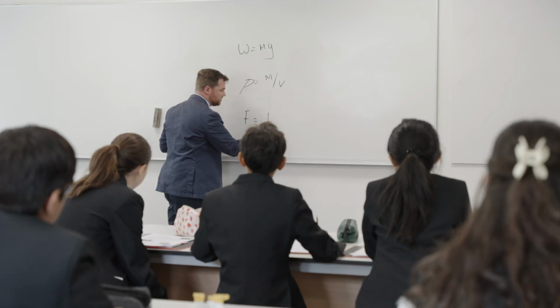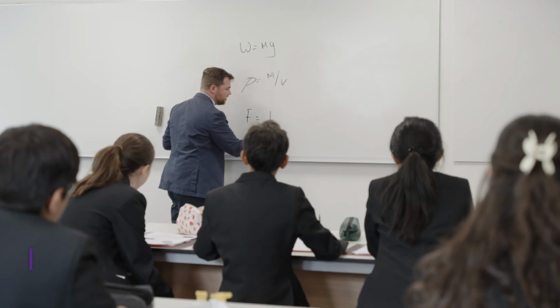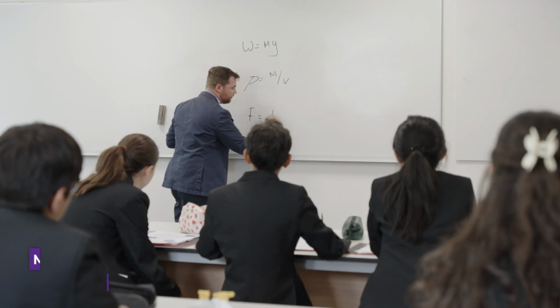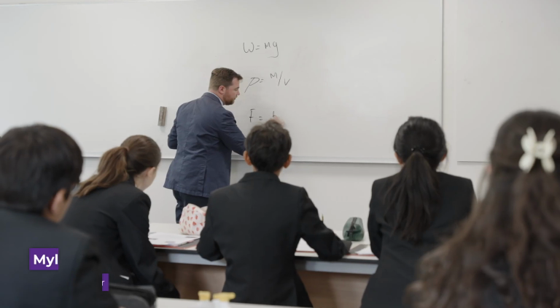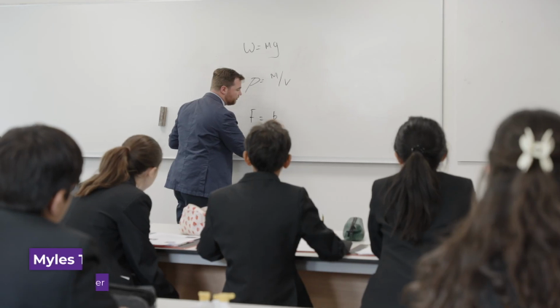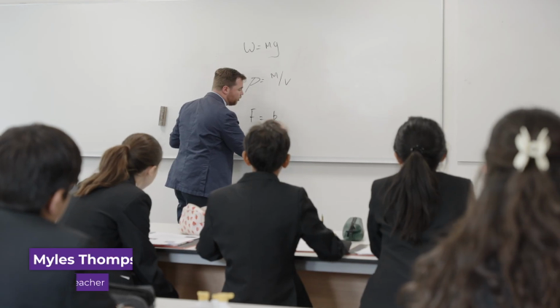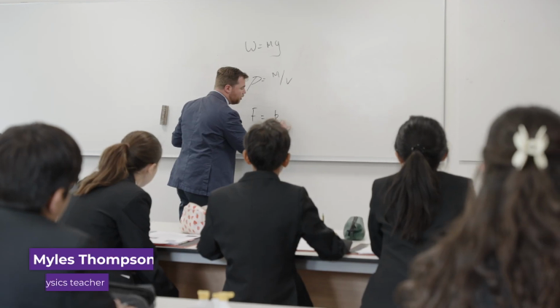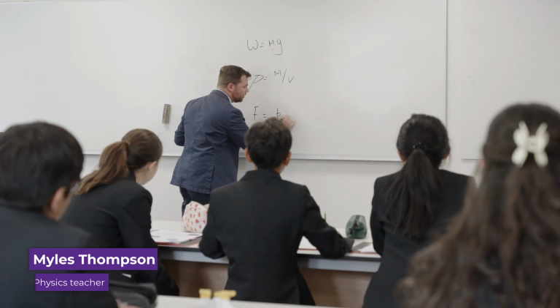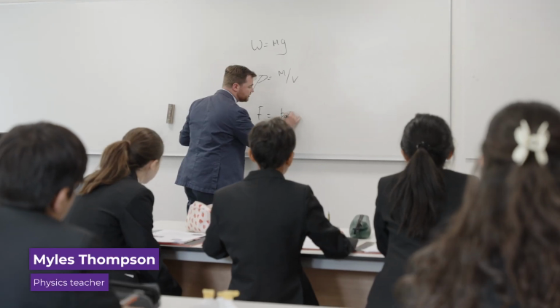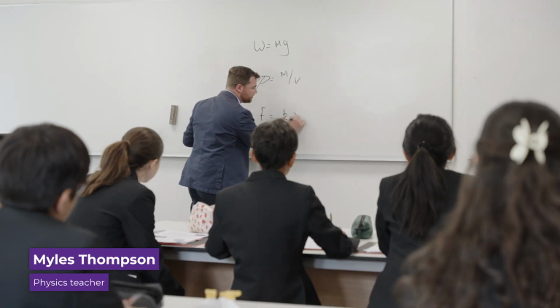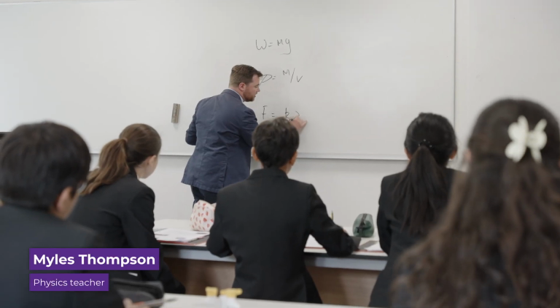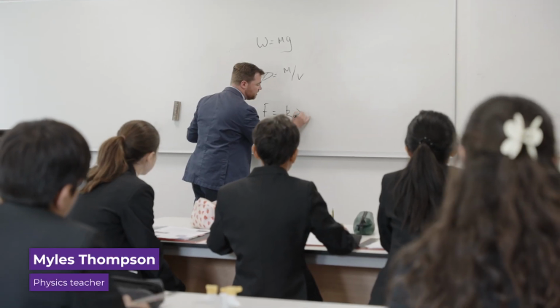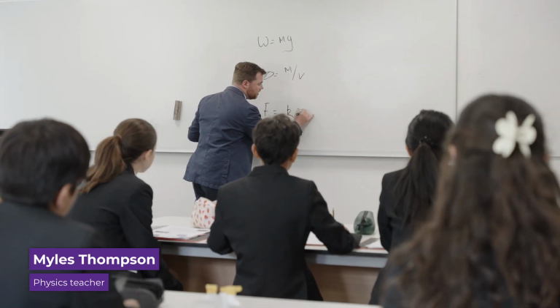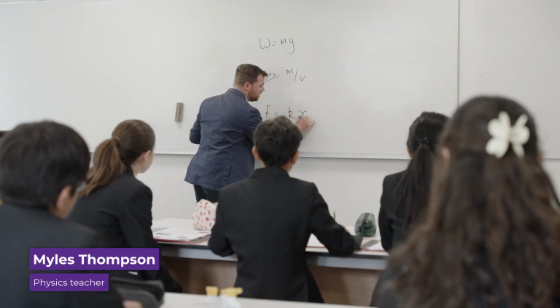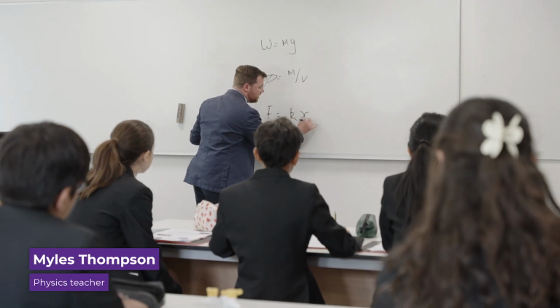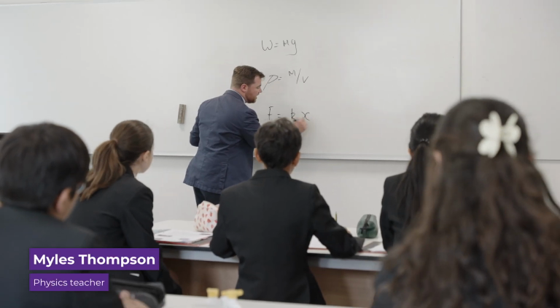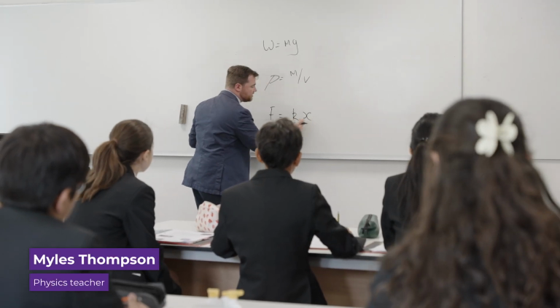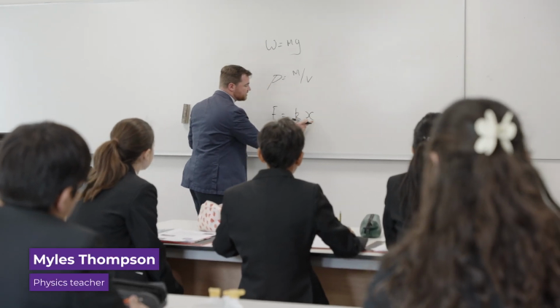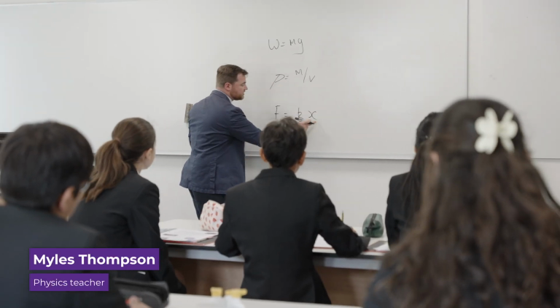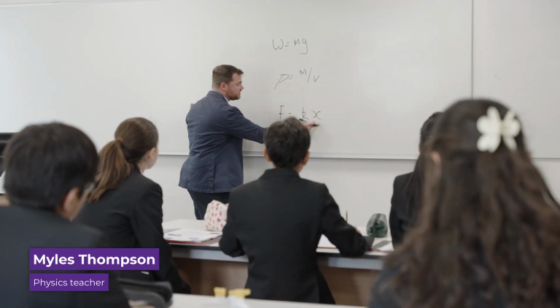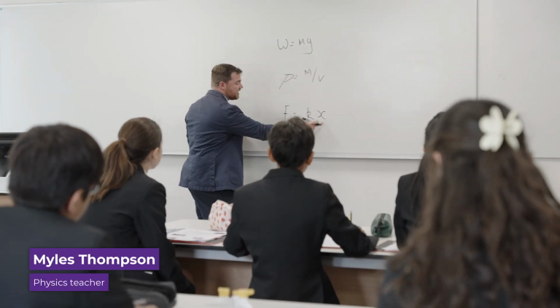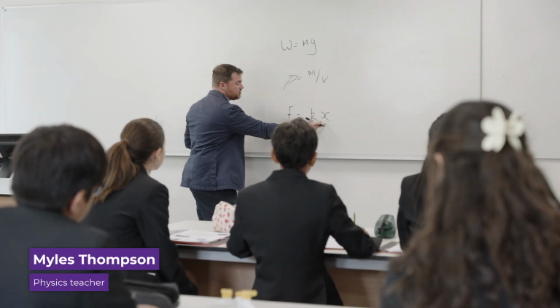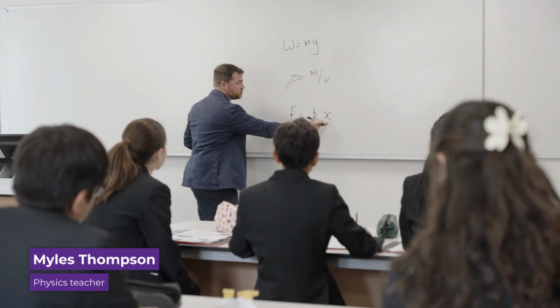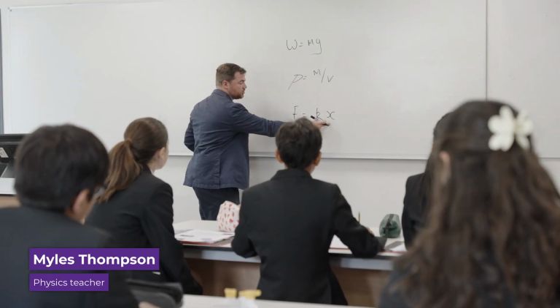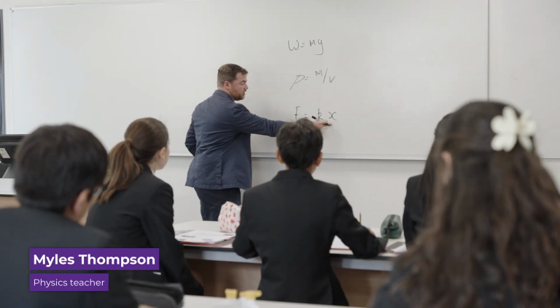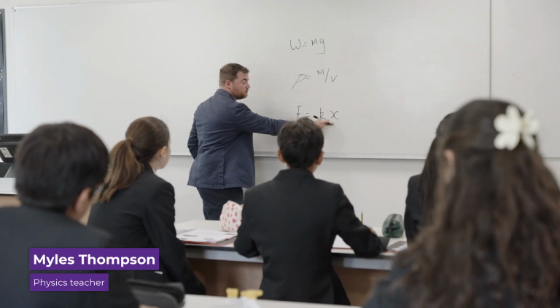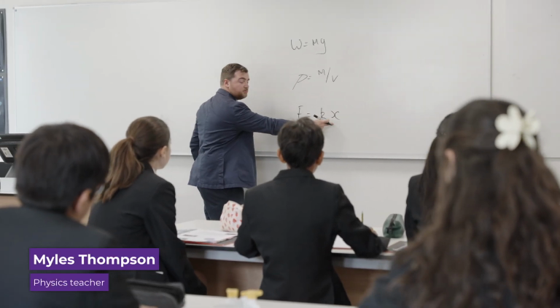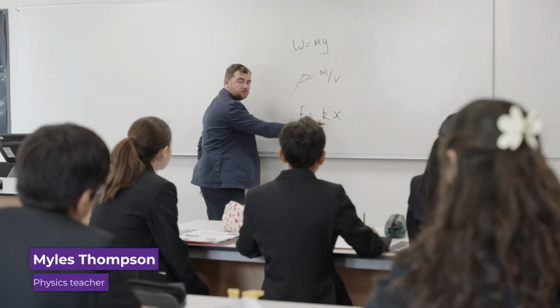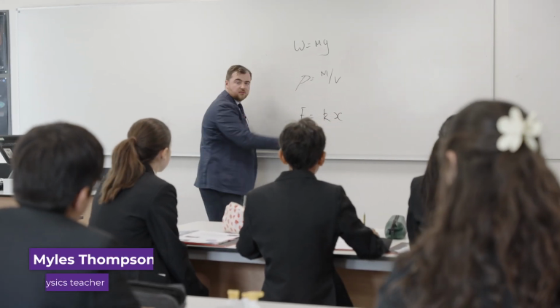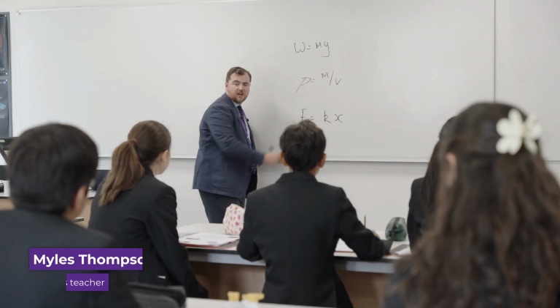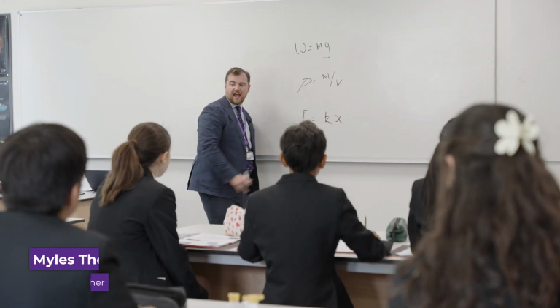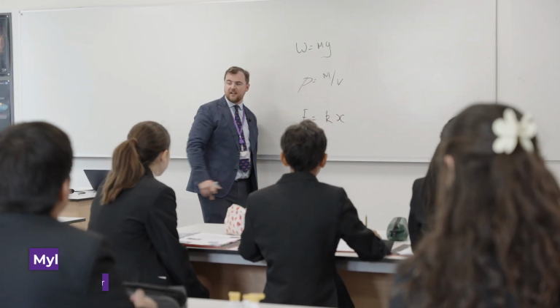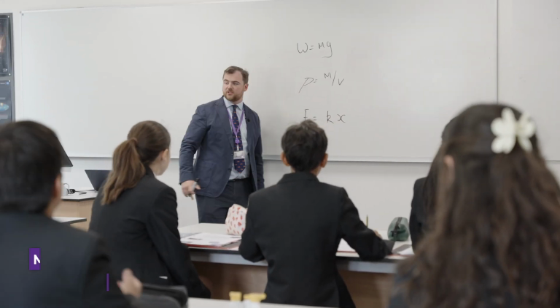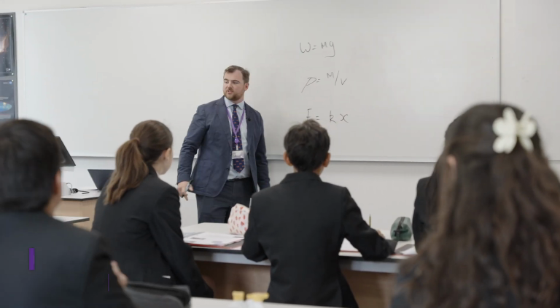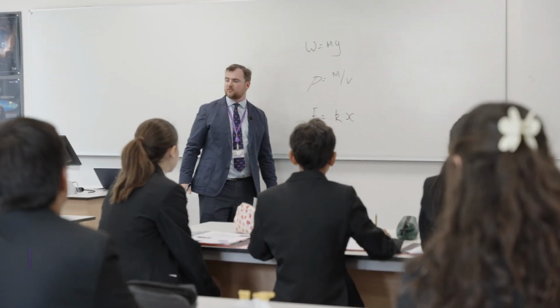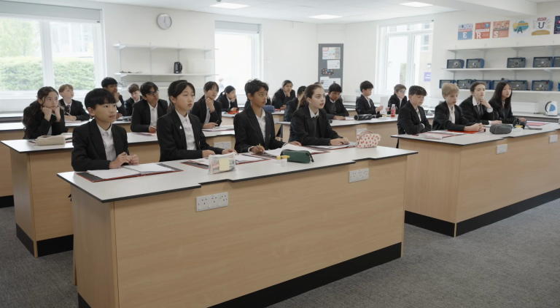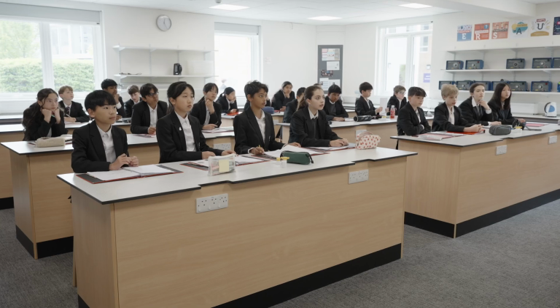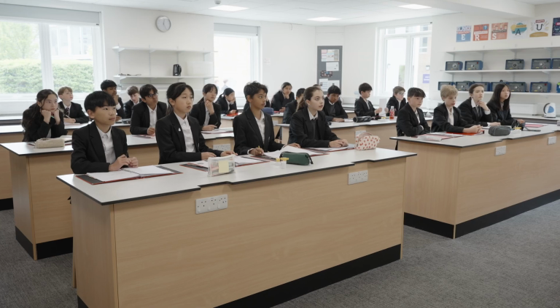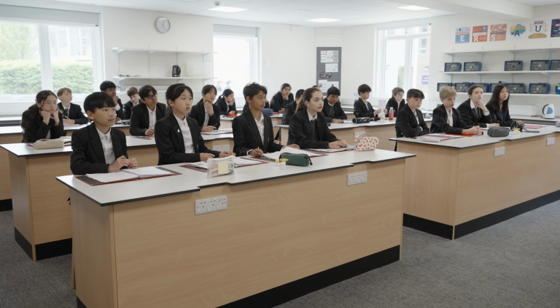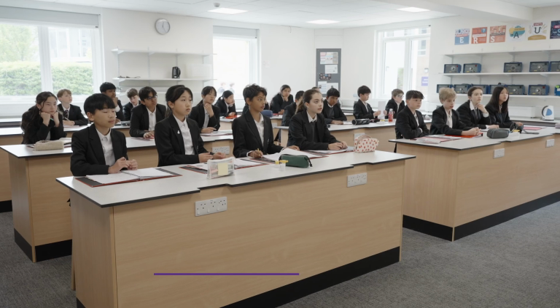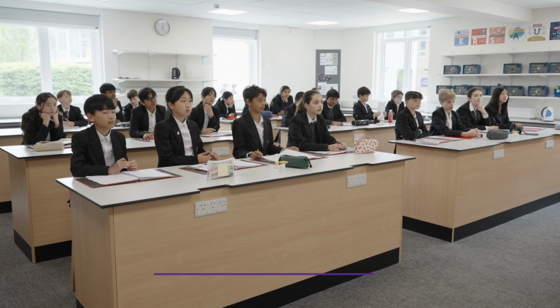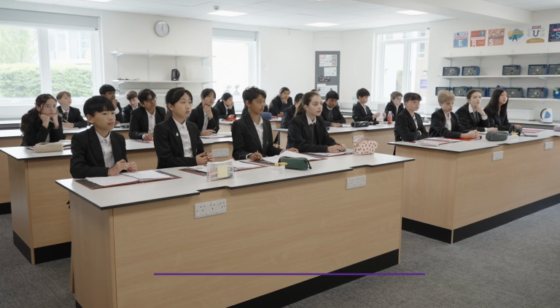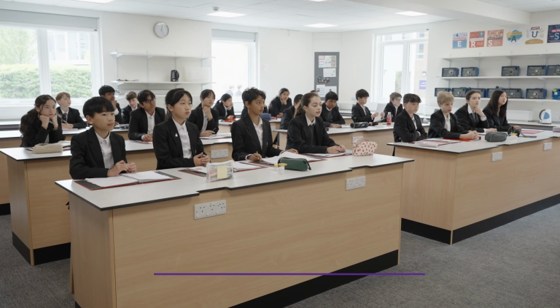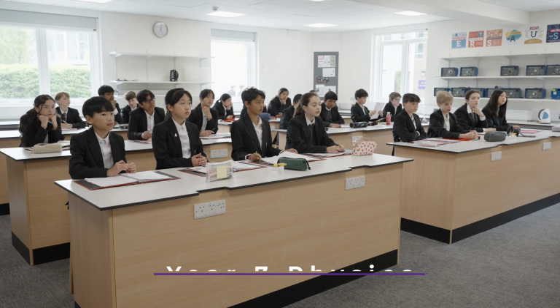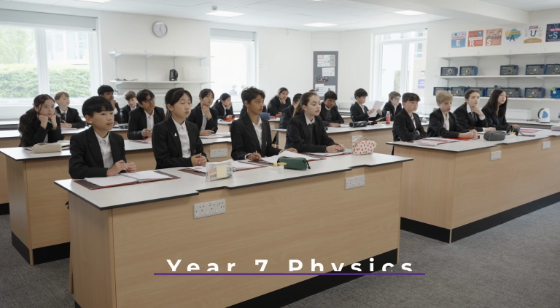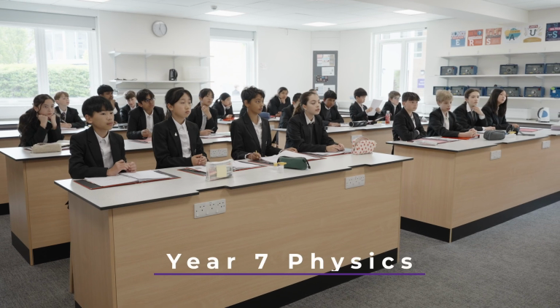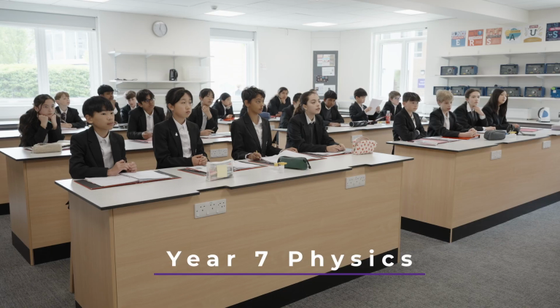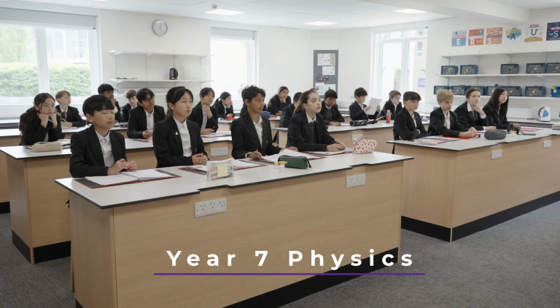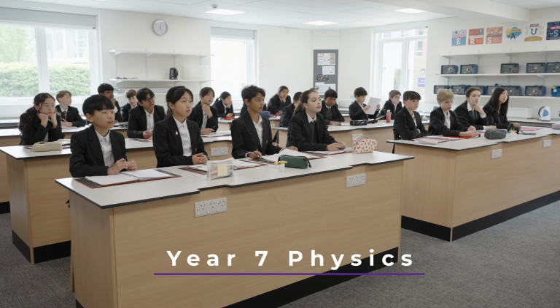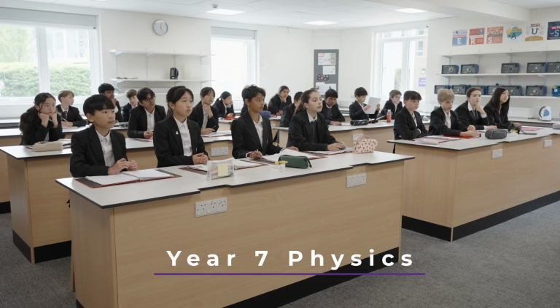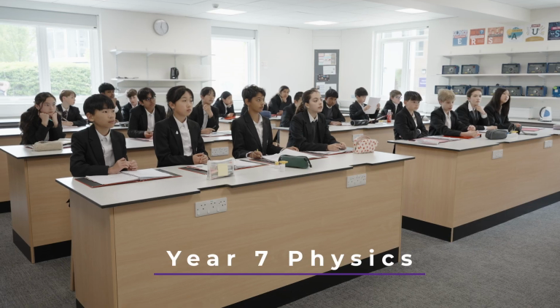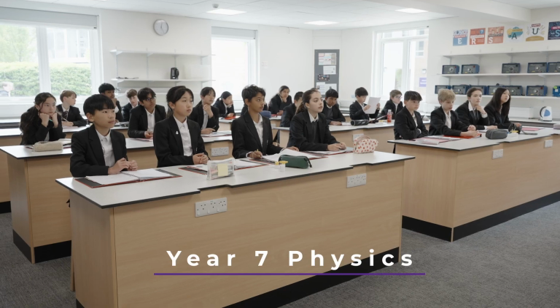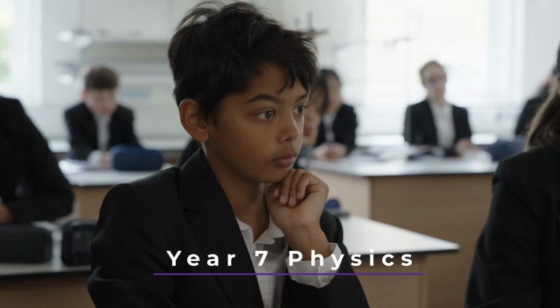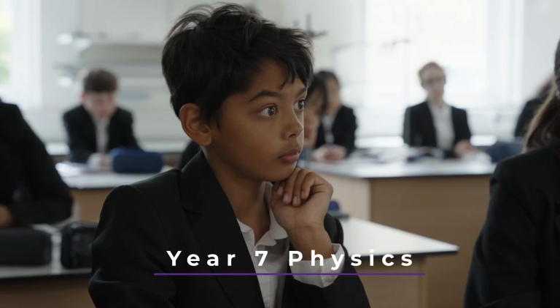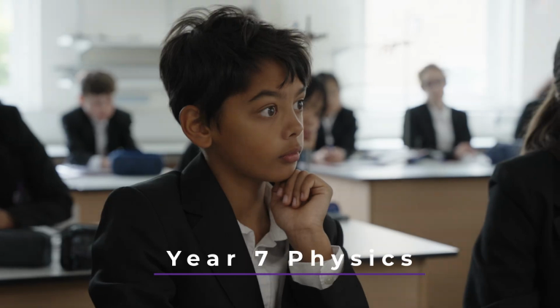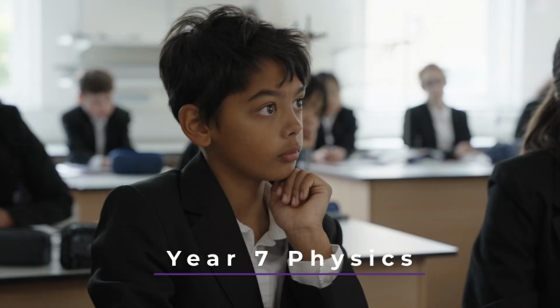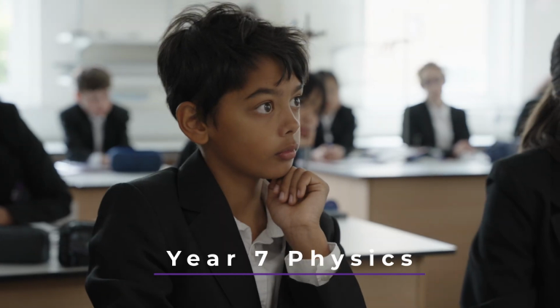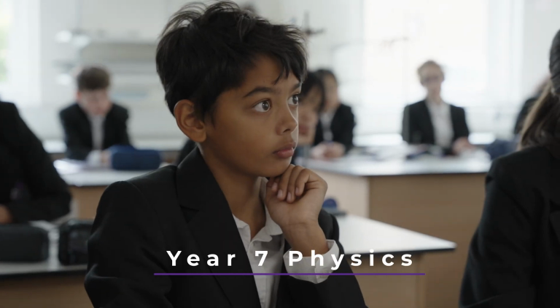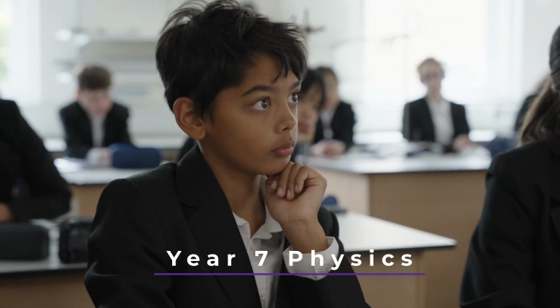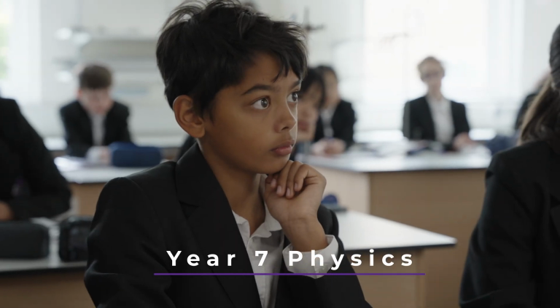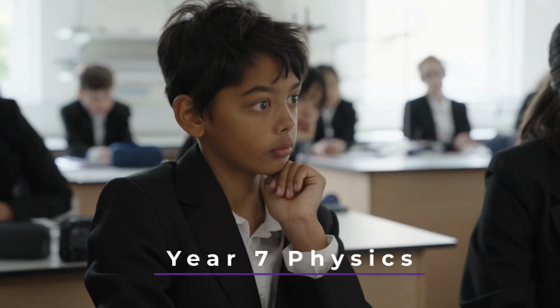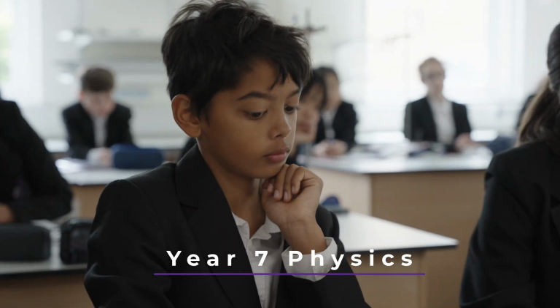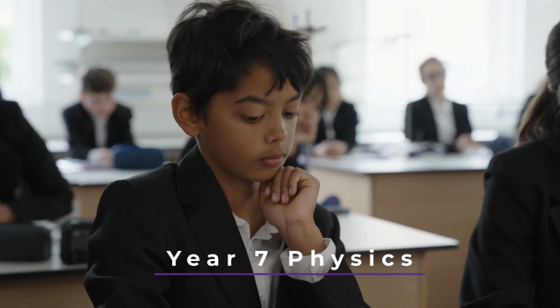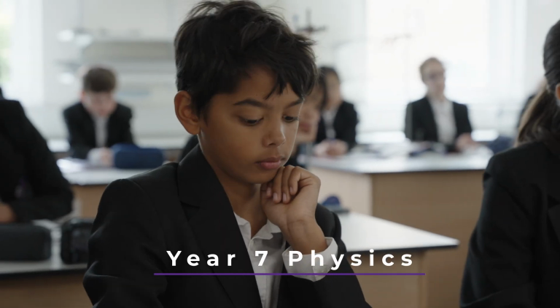Force is extension X — remember X for extension — times K for spring constant.